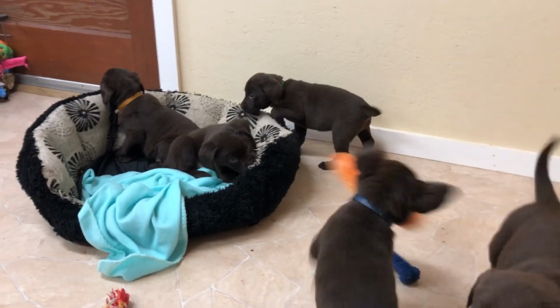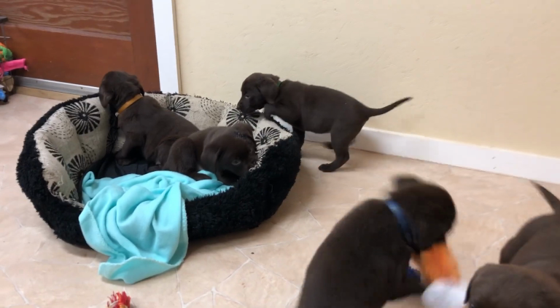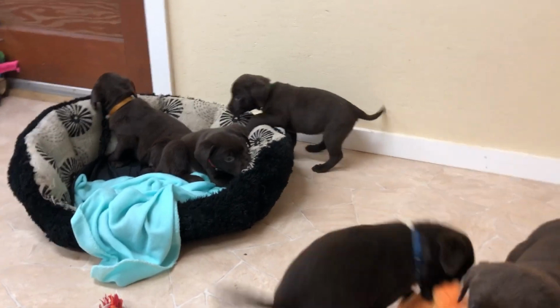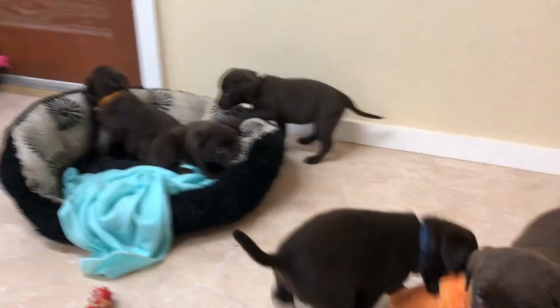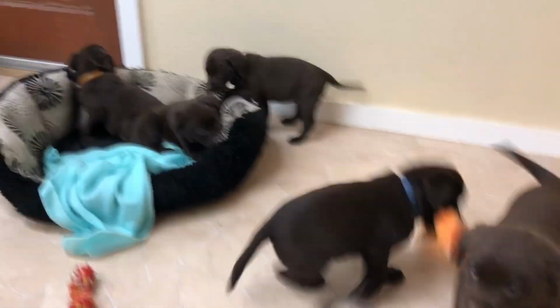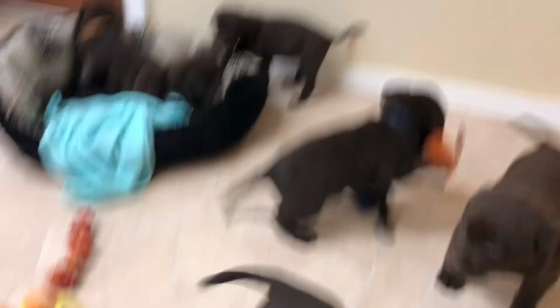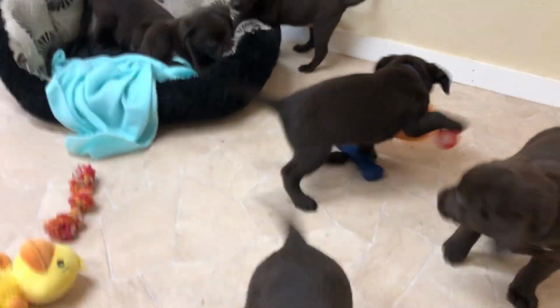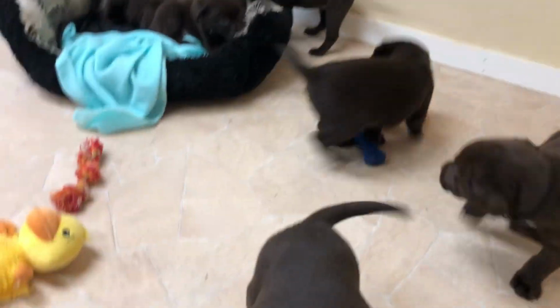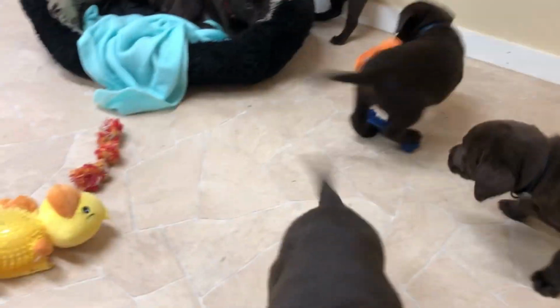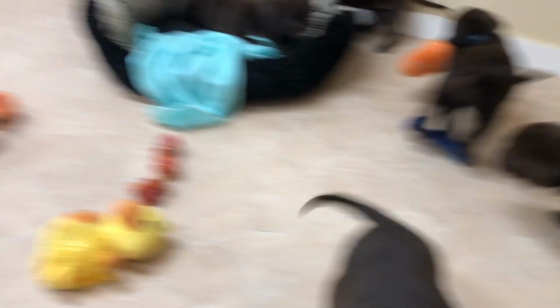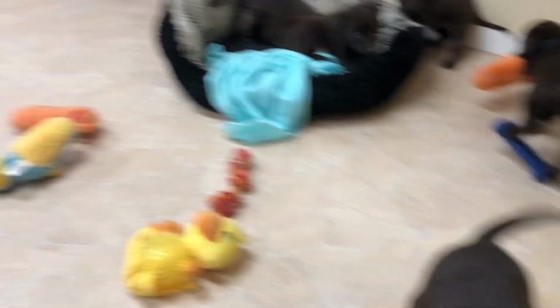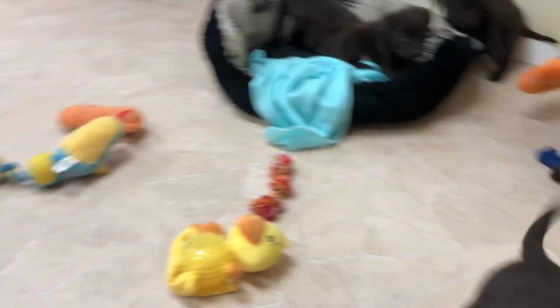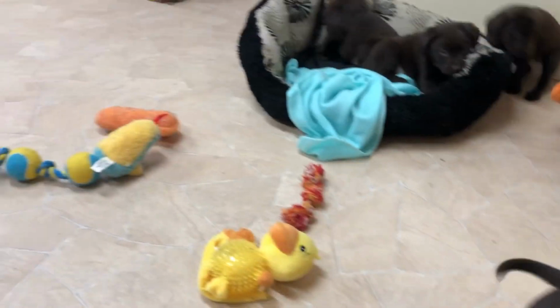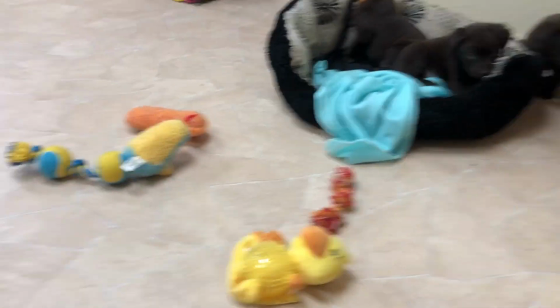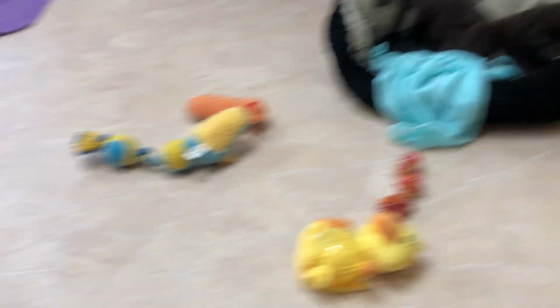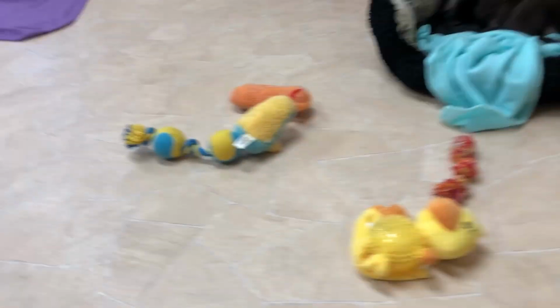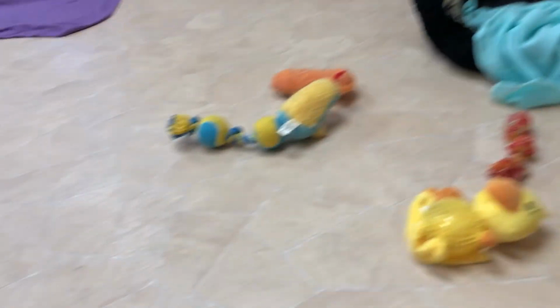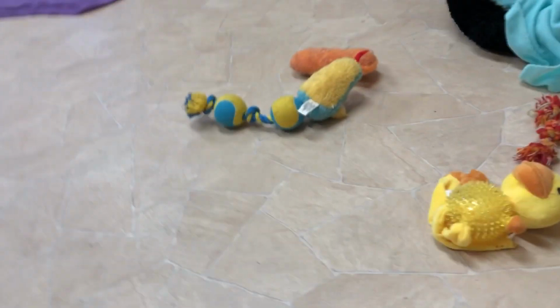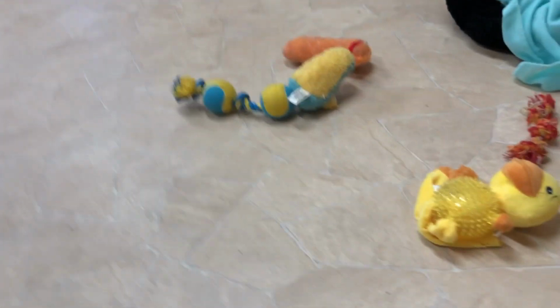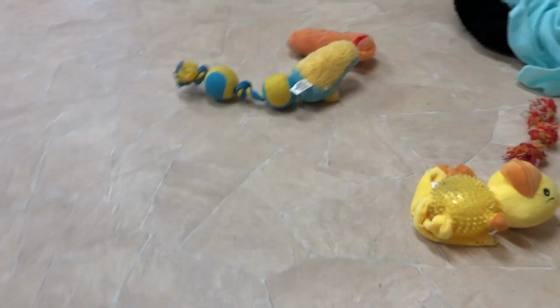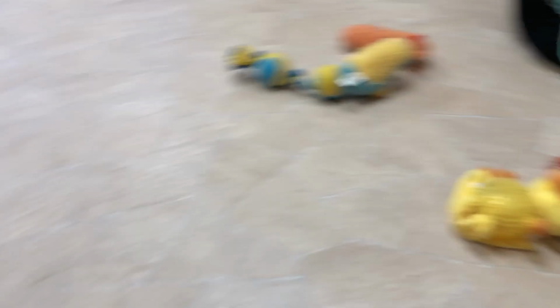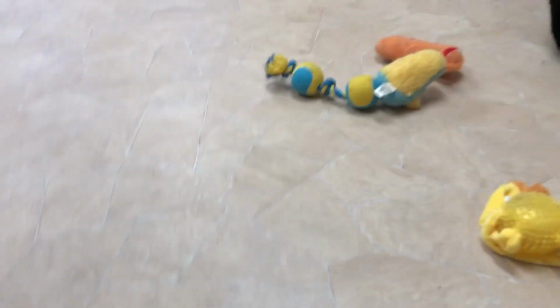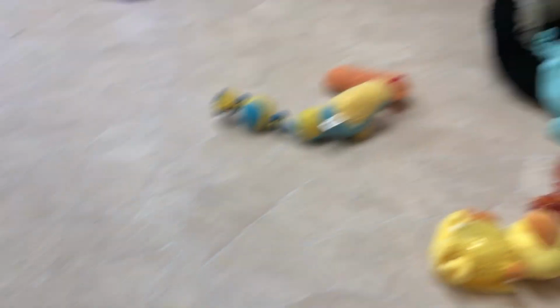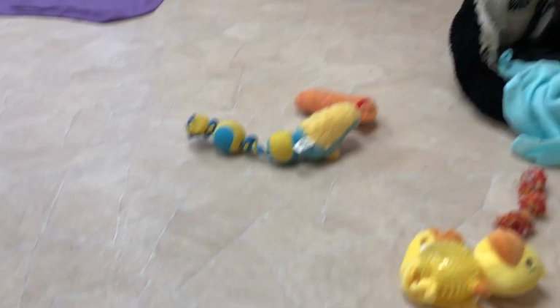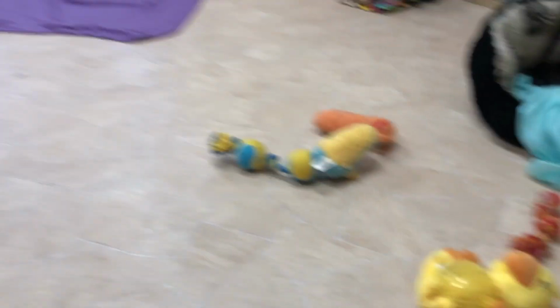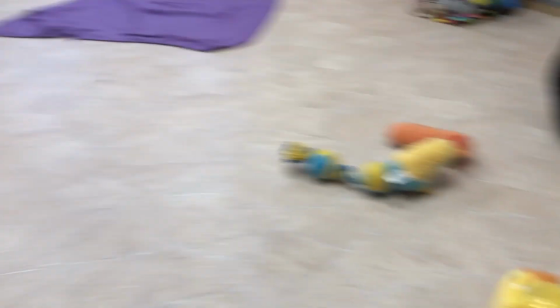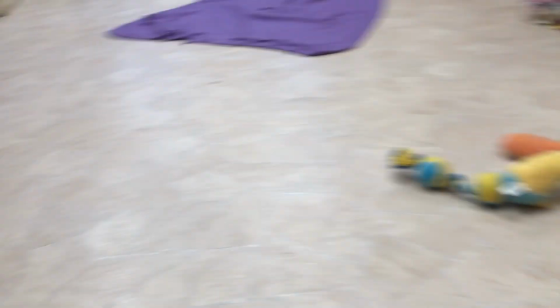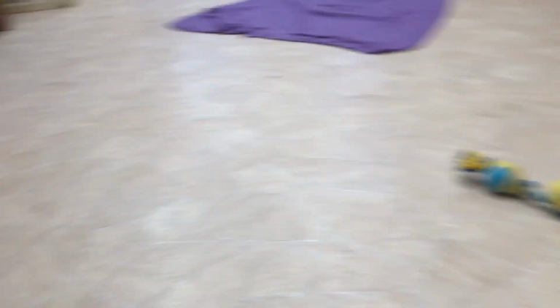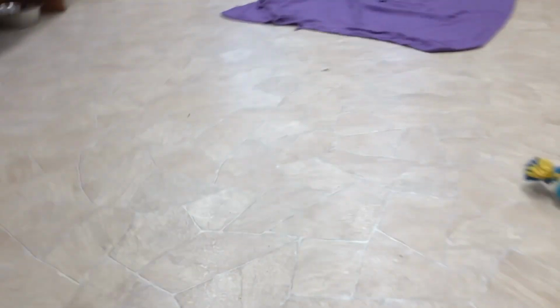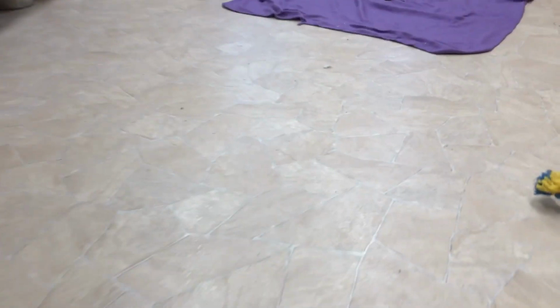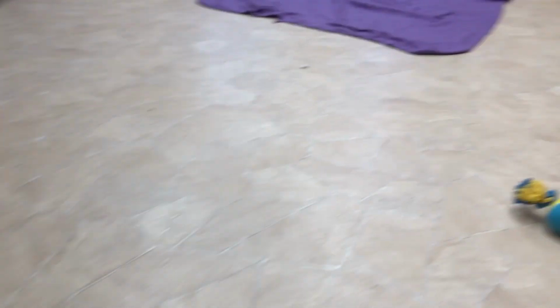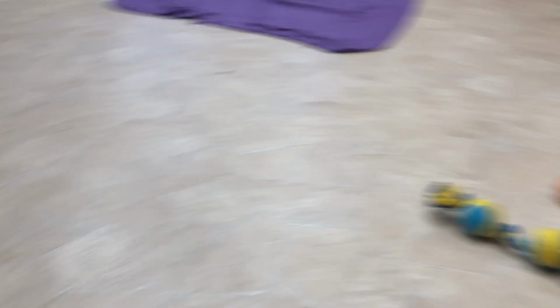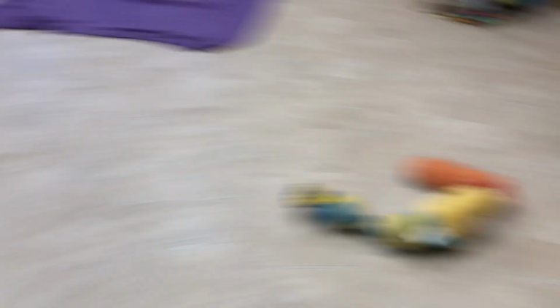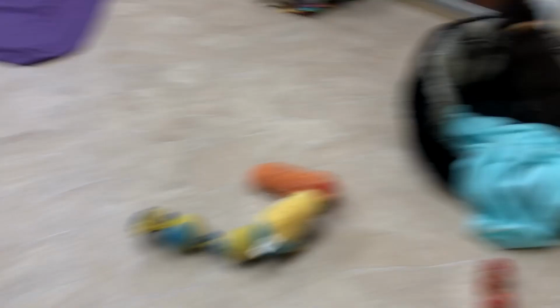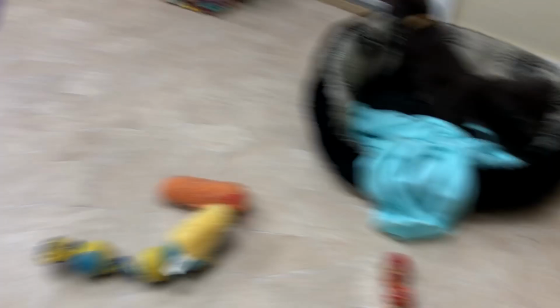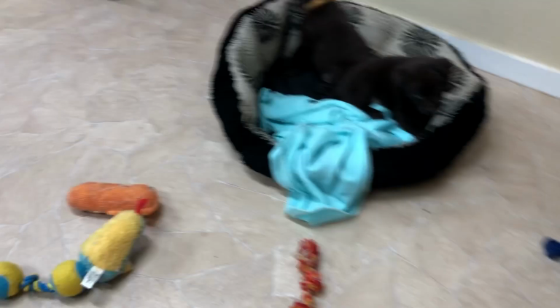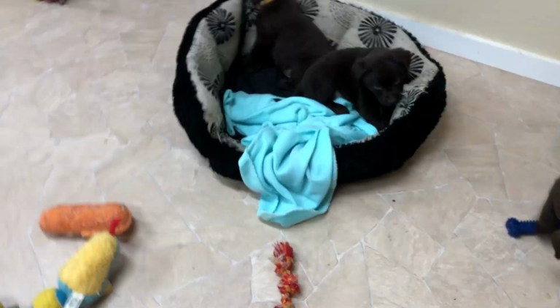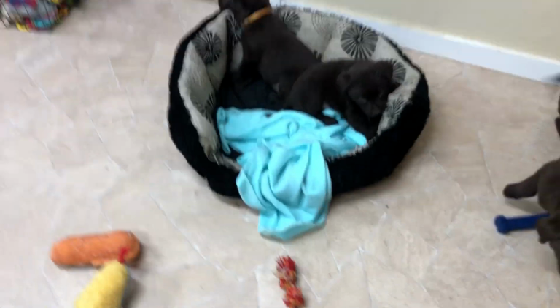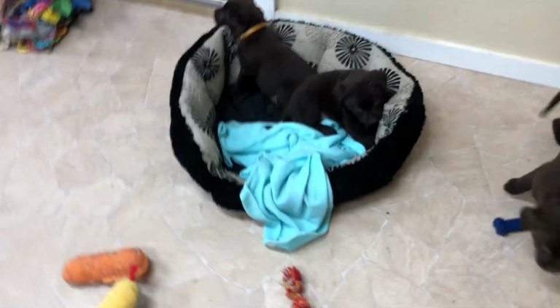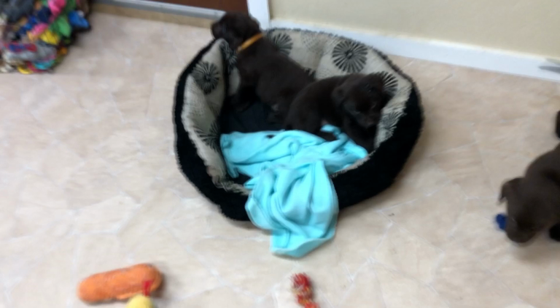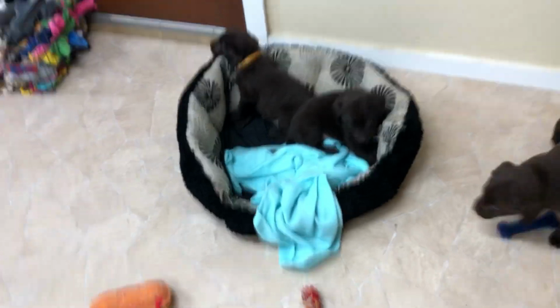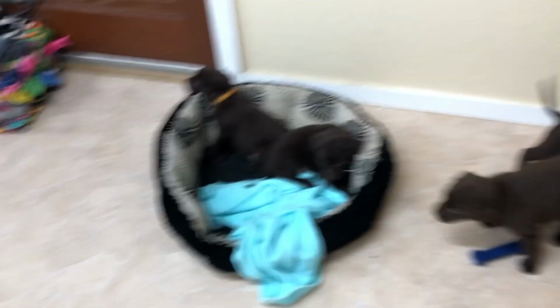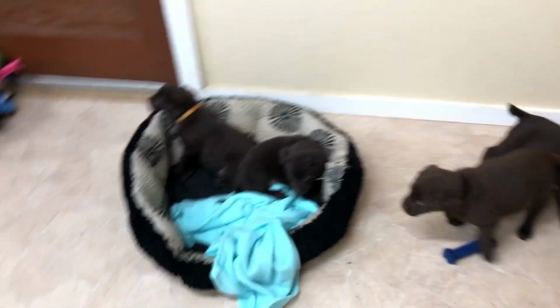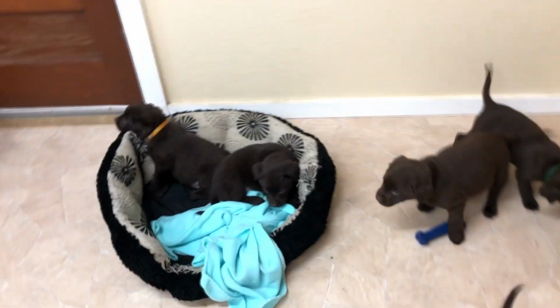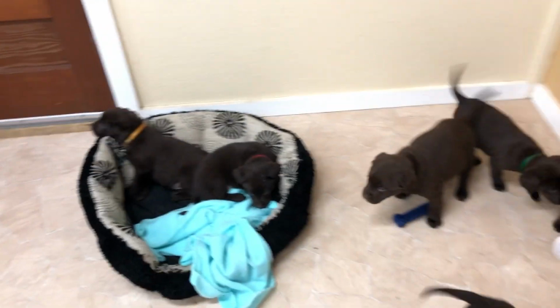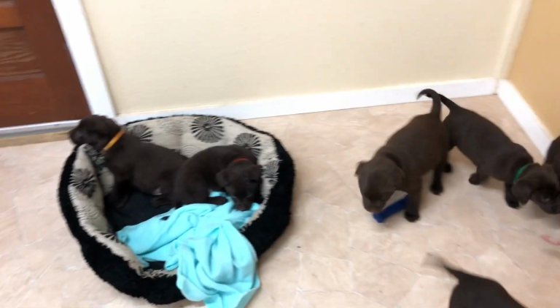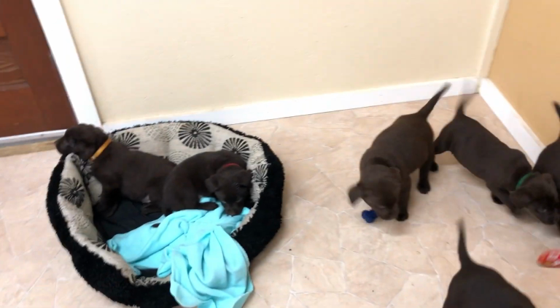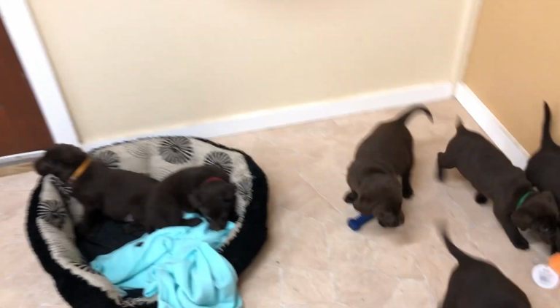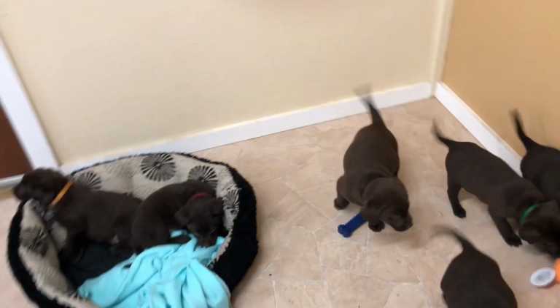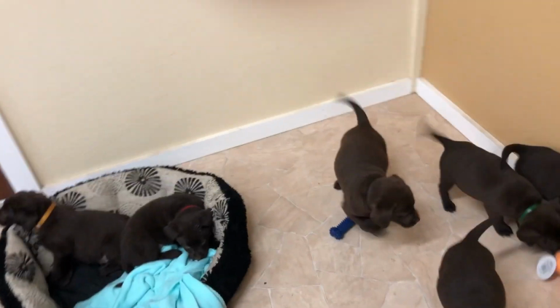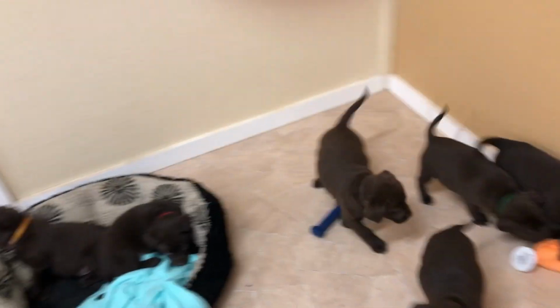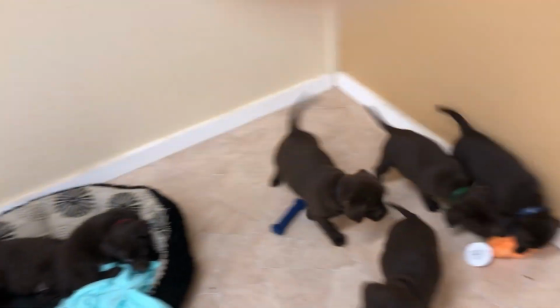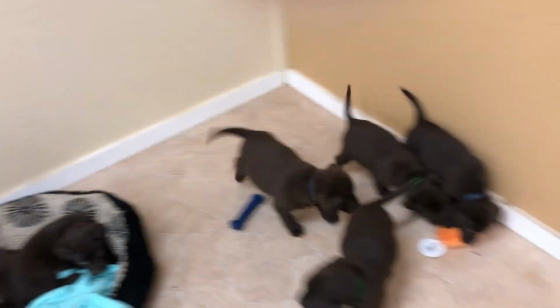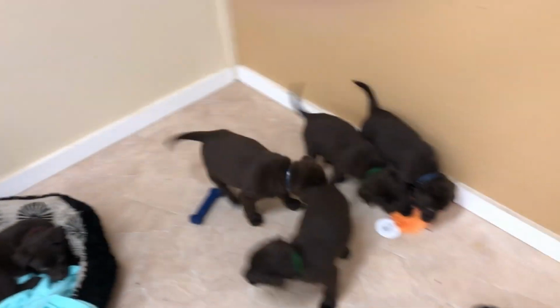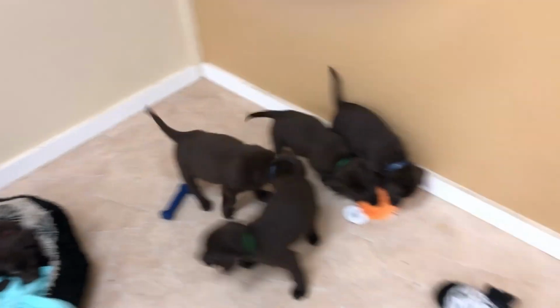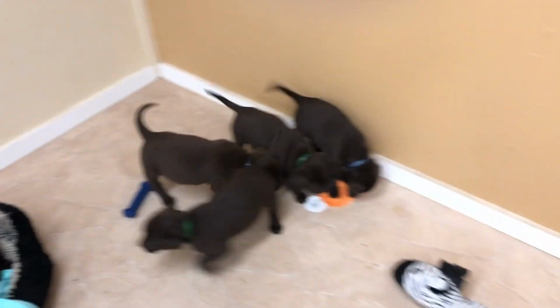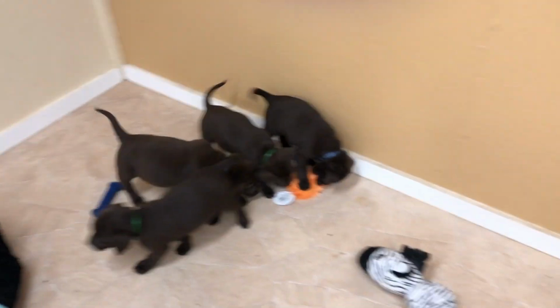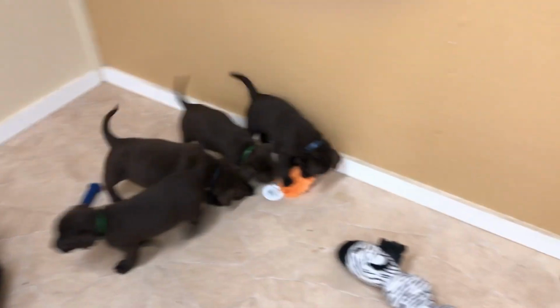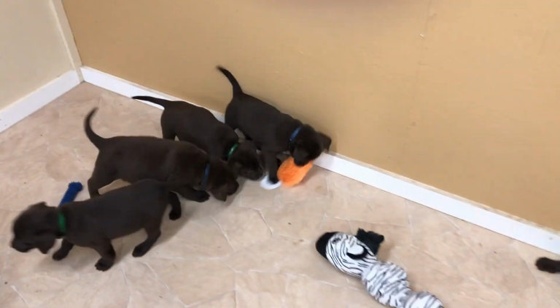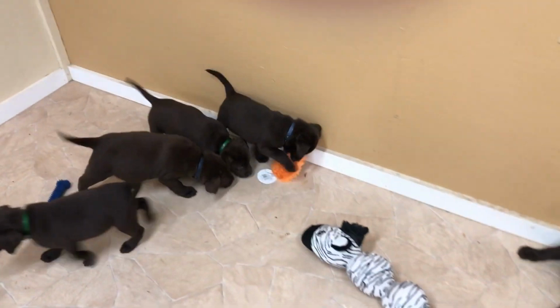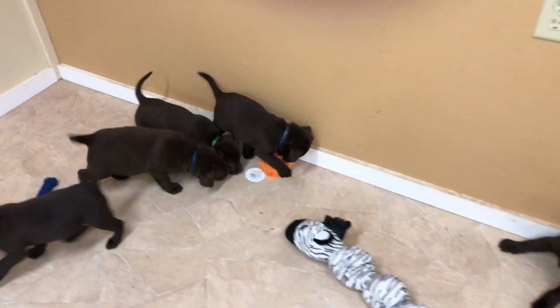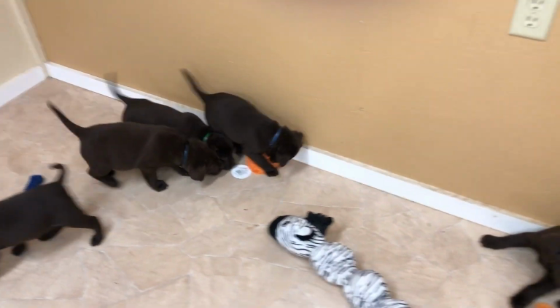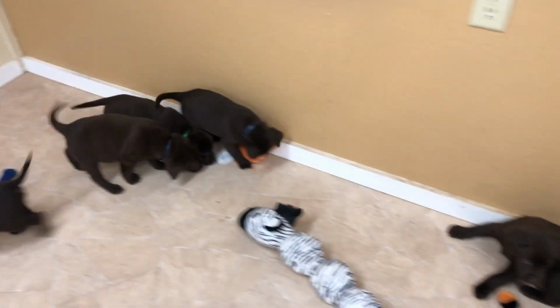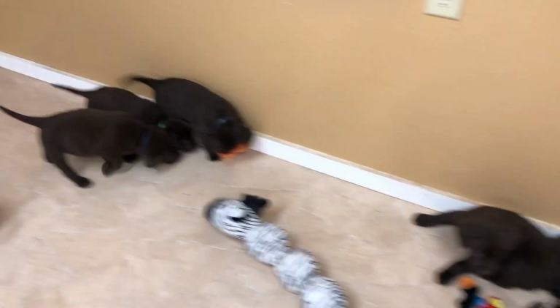All of our puppies come up to date on their health care, dewormings, vaccines, and come with a health guarantee.